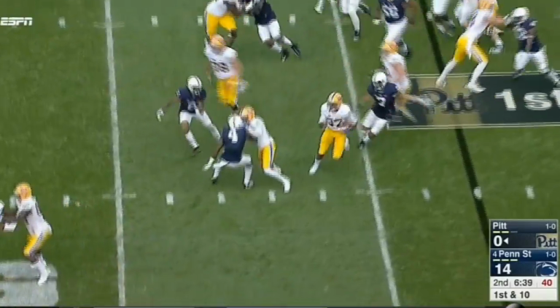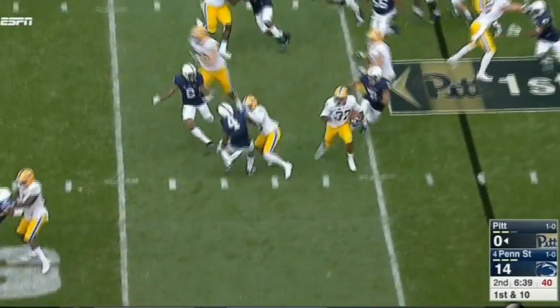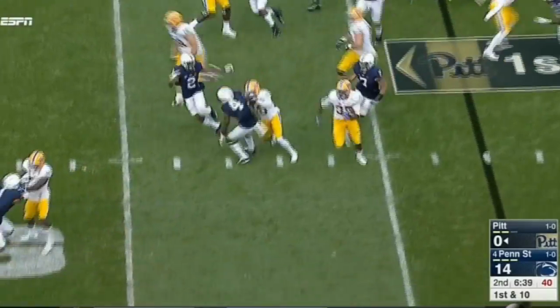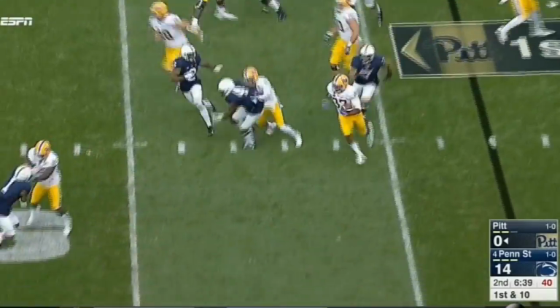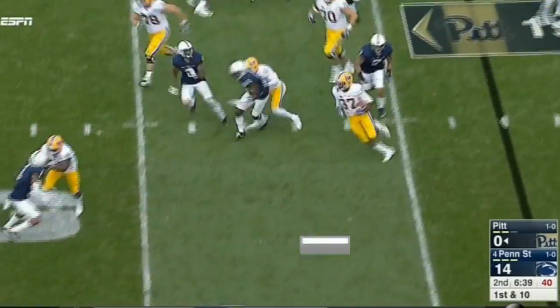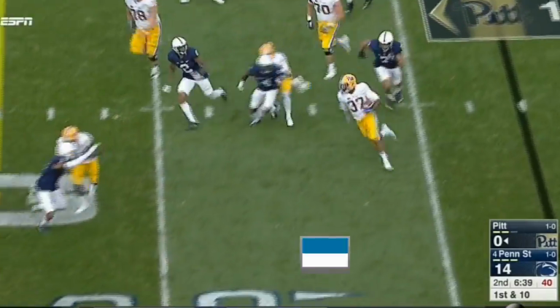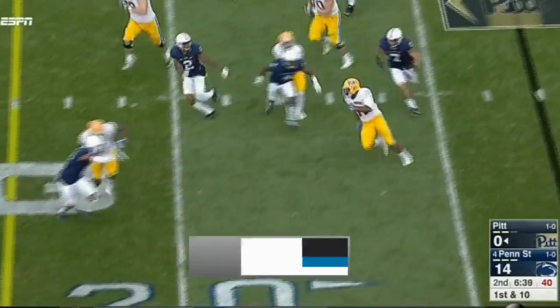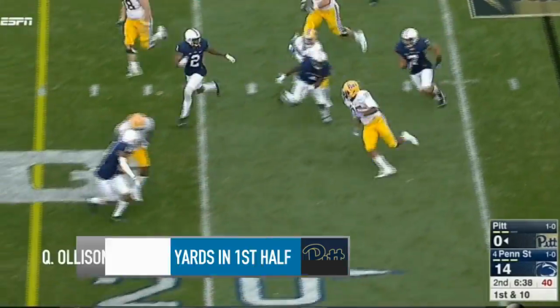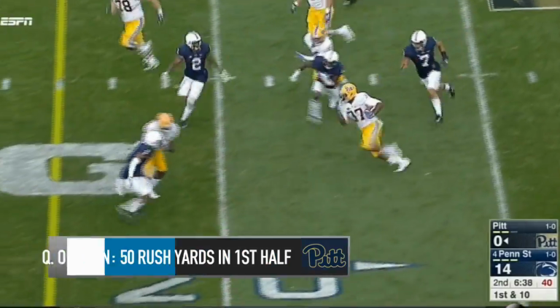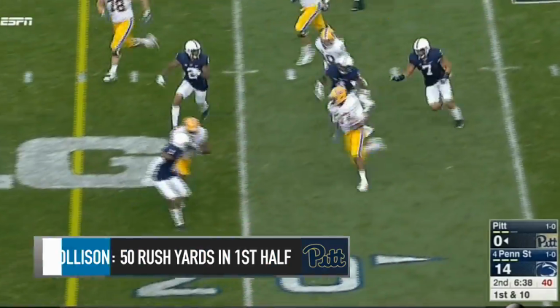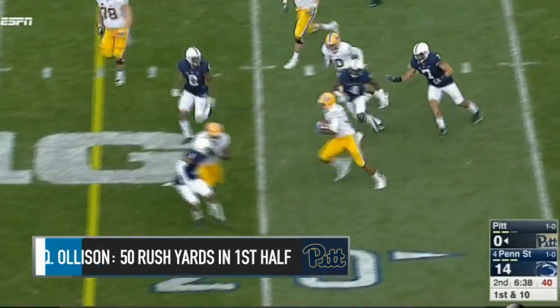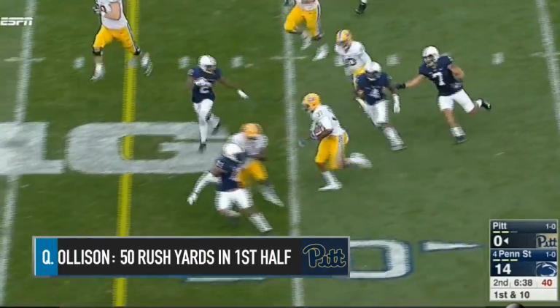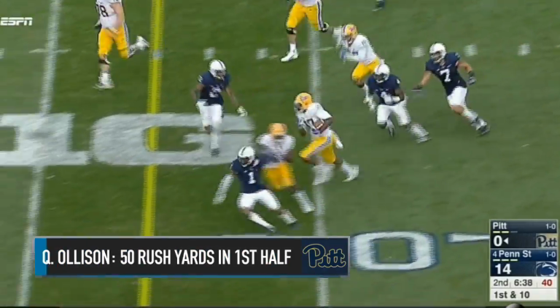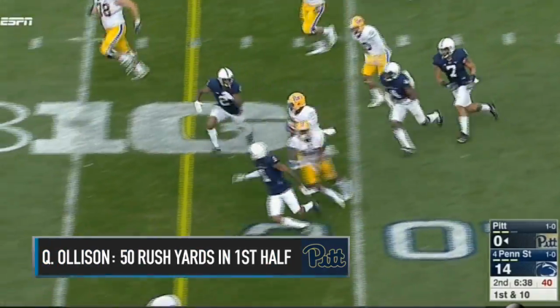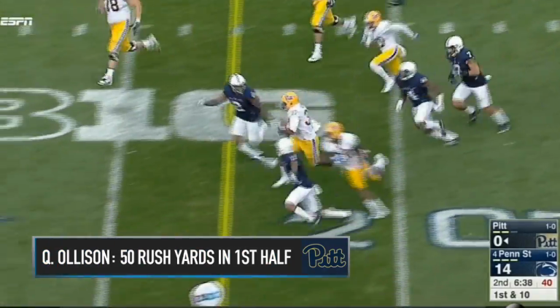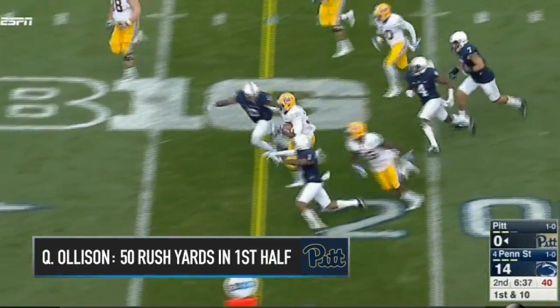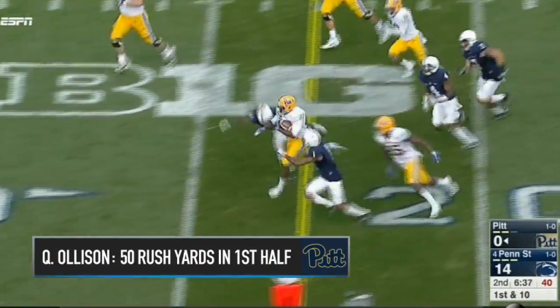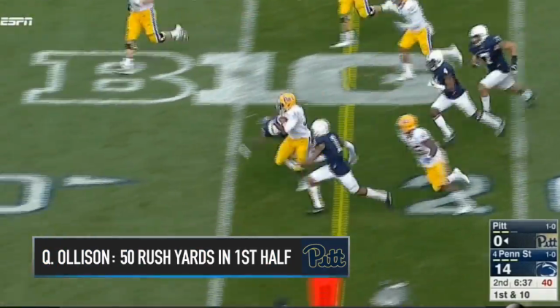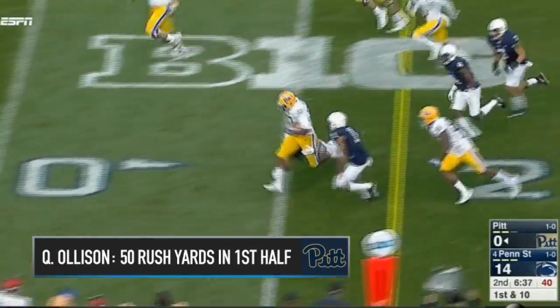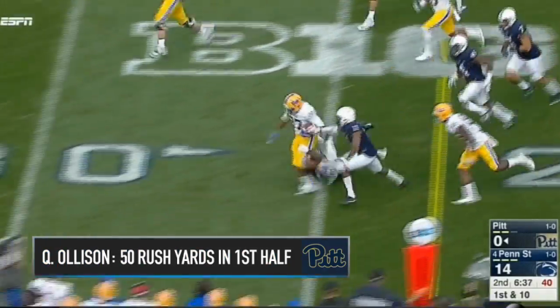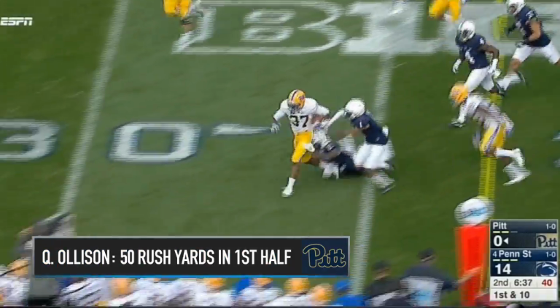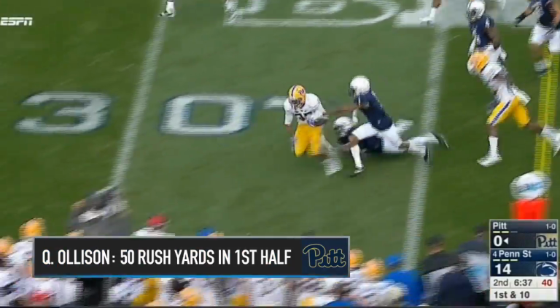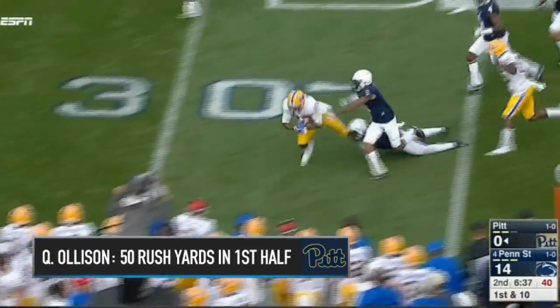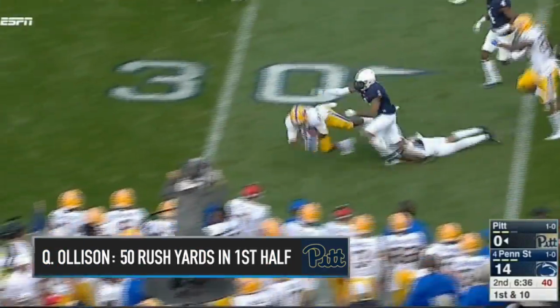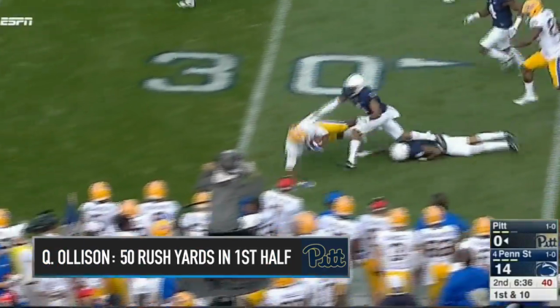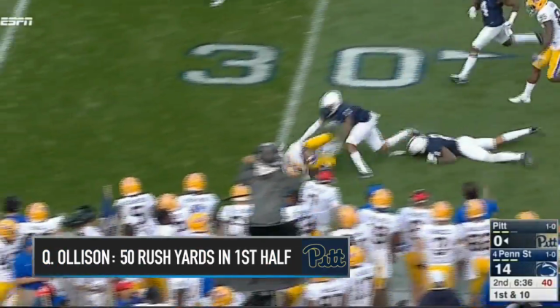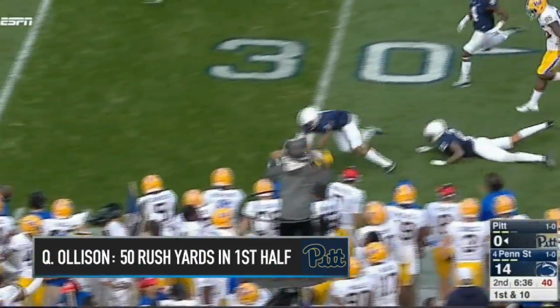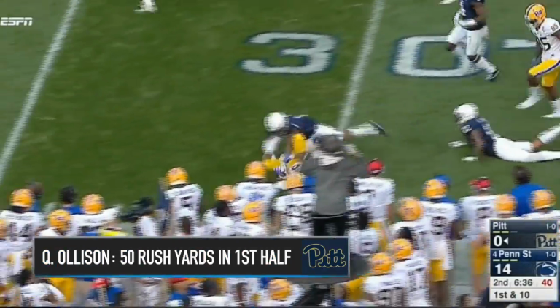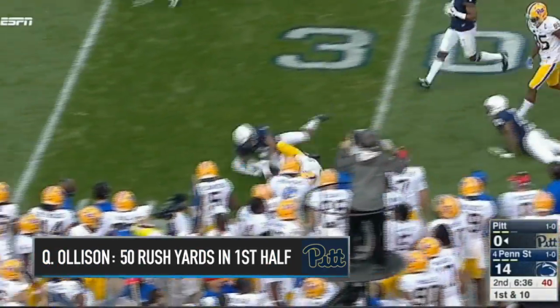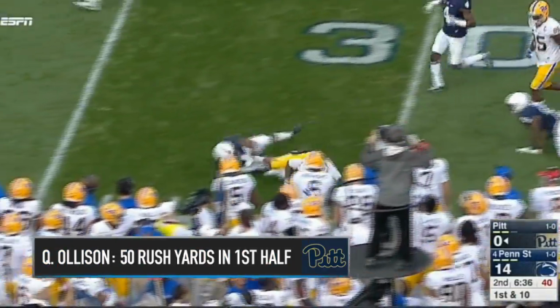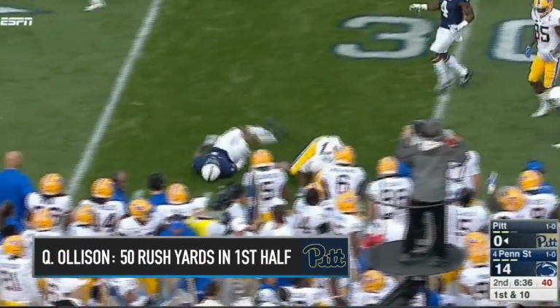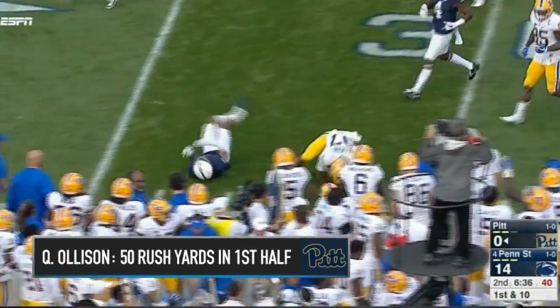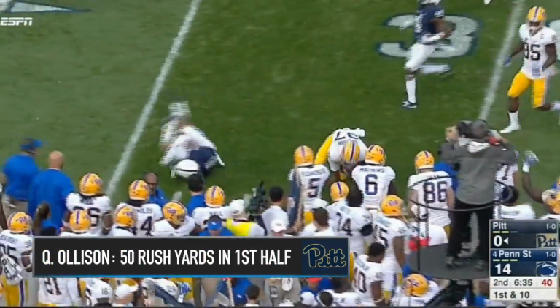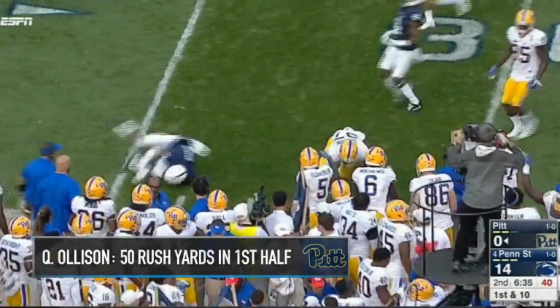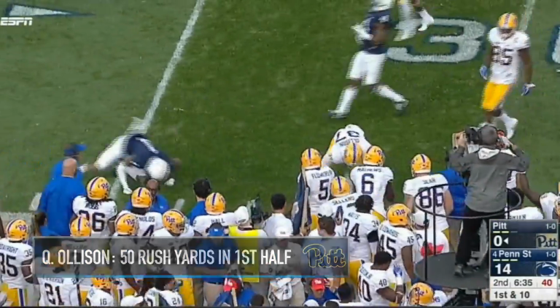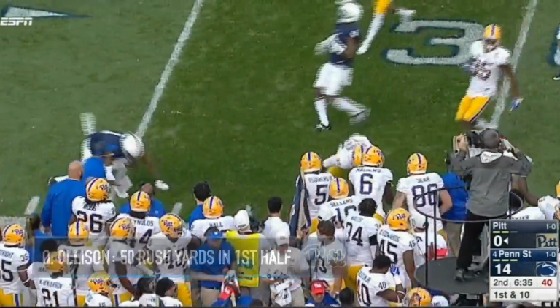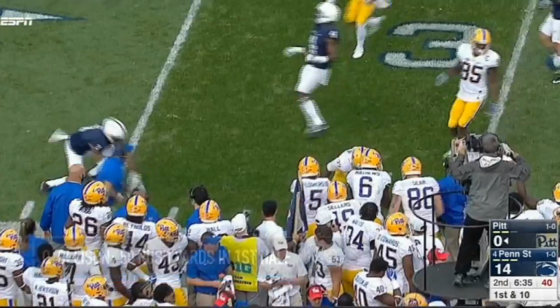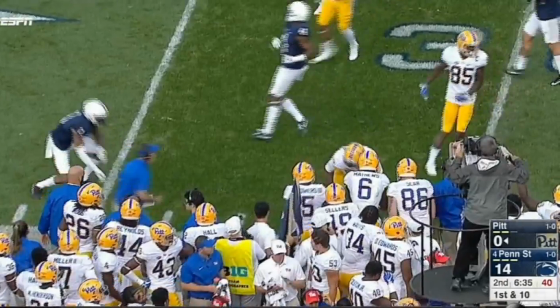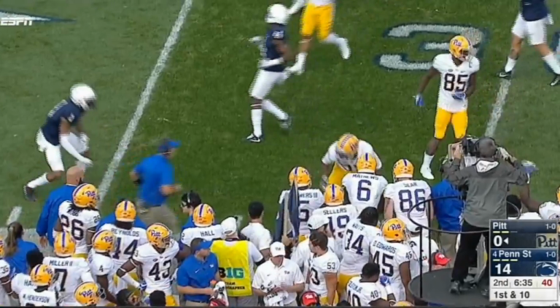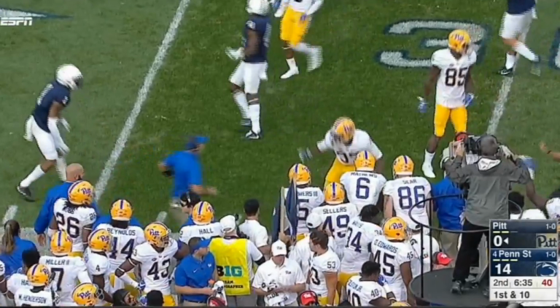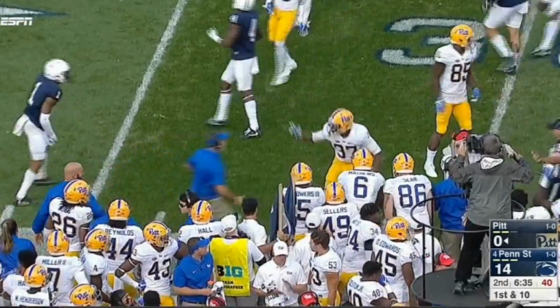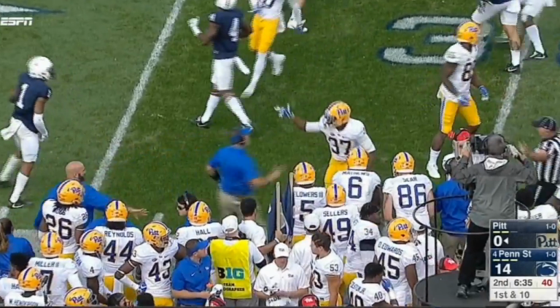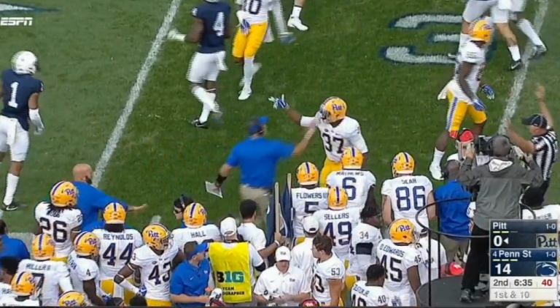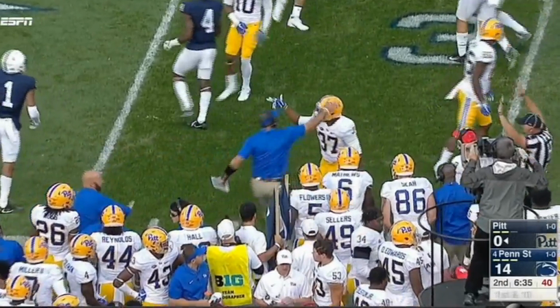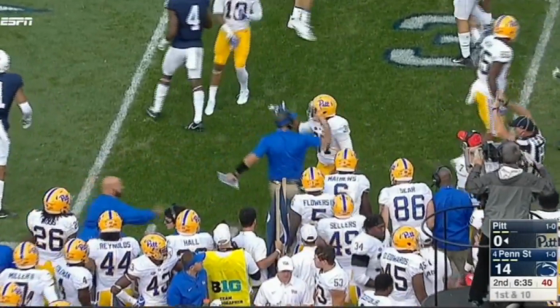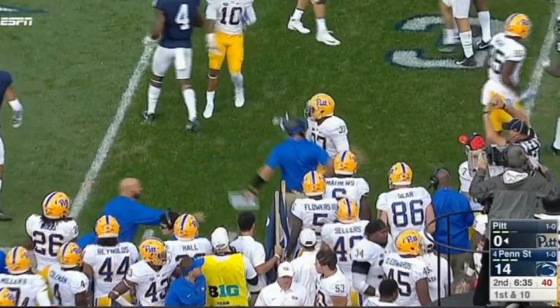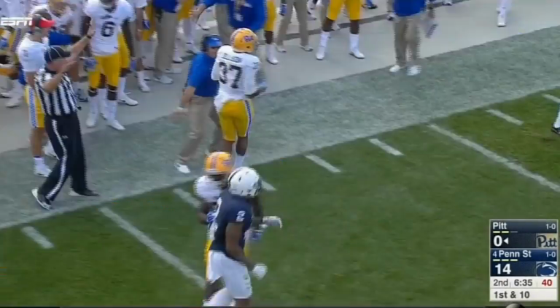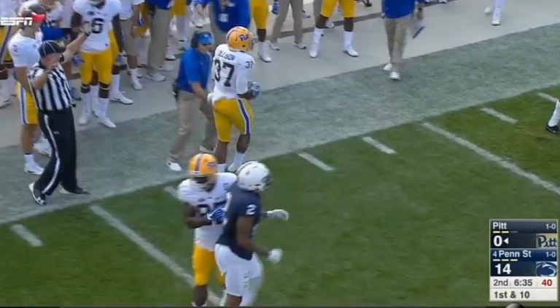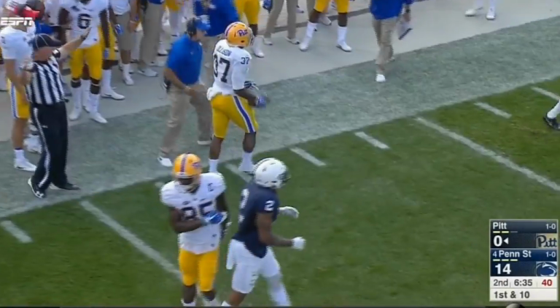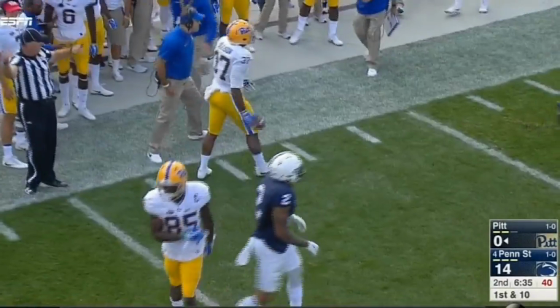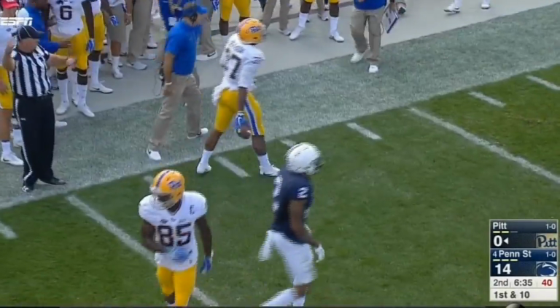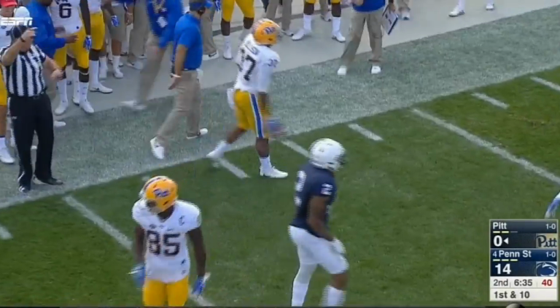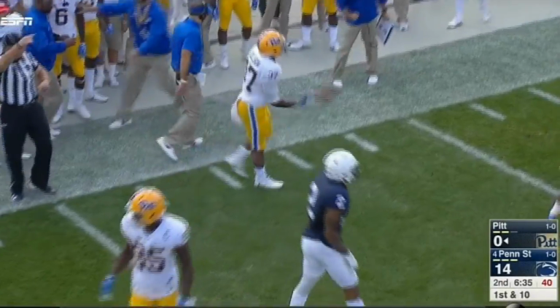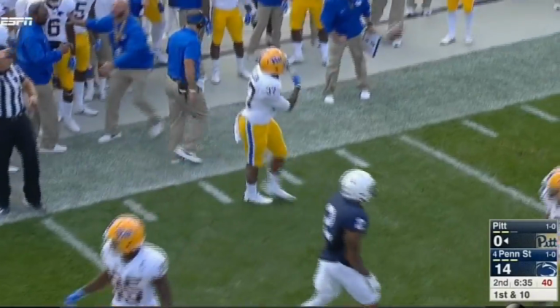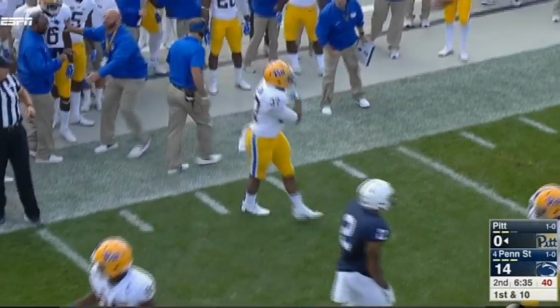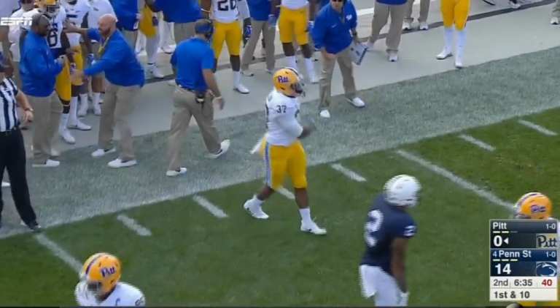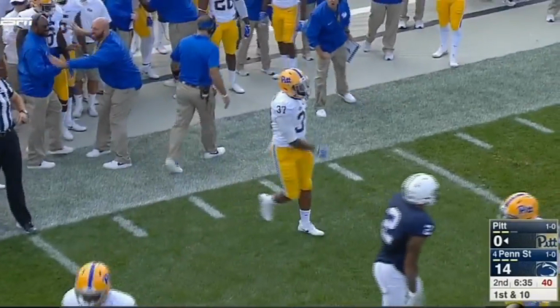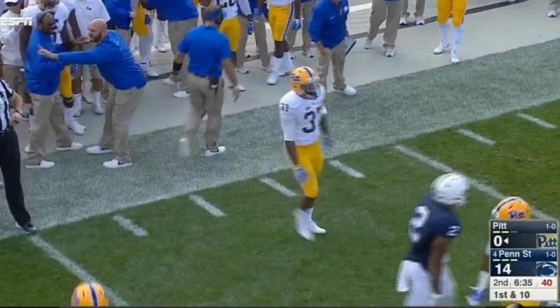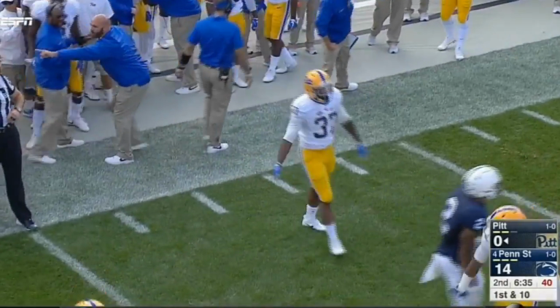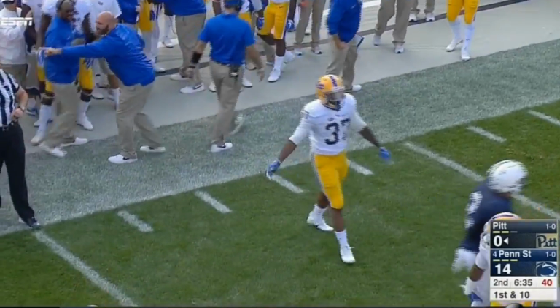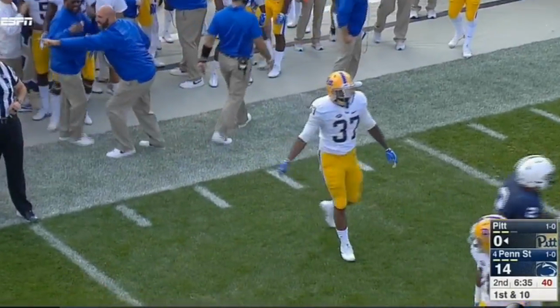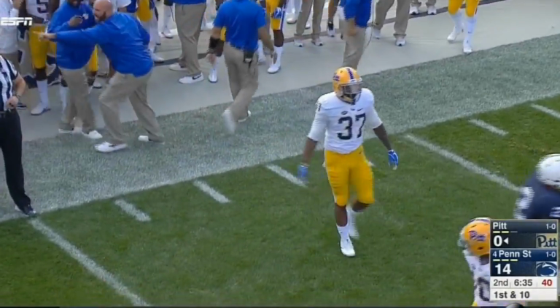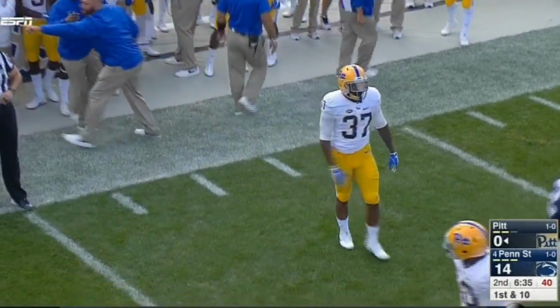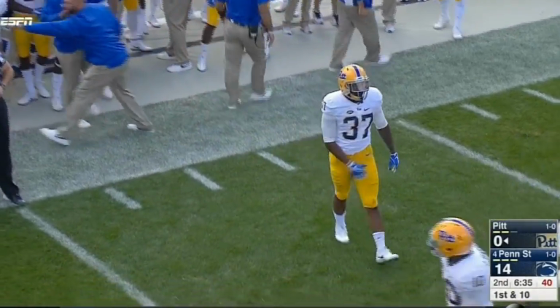Here's Quadre Oleson. What a nice run from Oleson. Remember, he left the game earlier as they wrapped up that left shoulder.